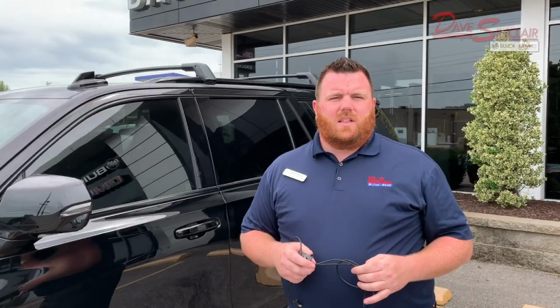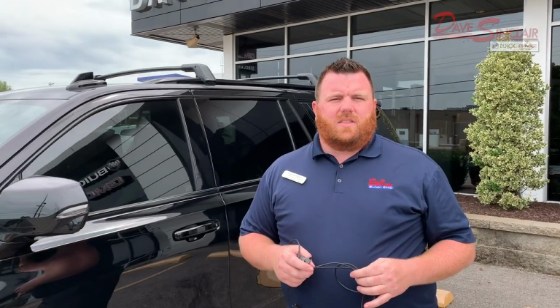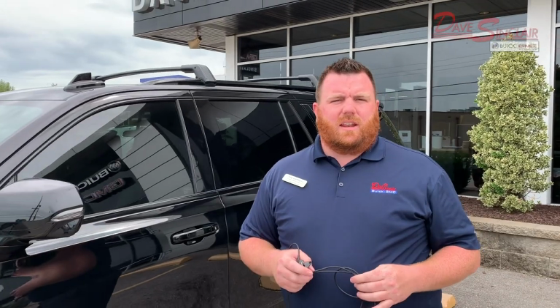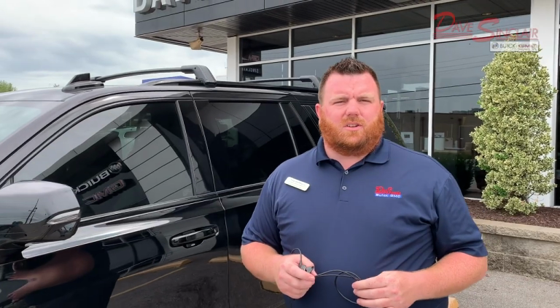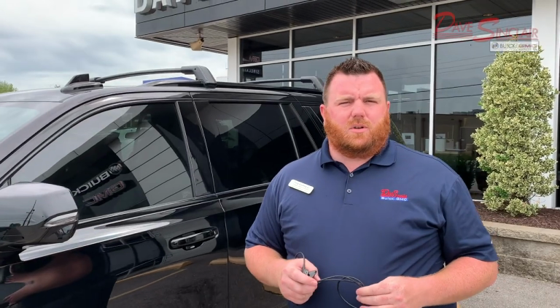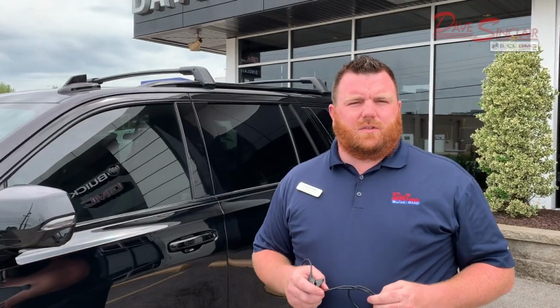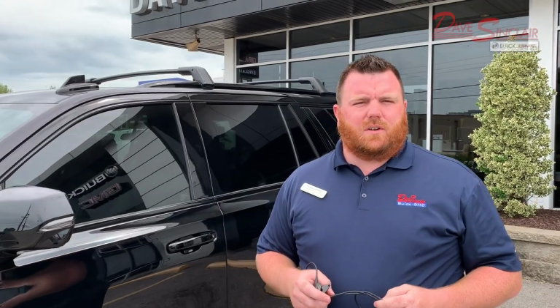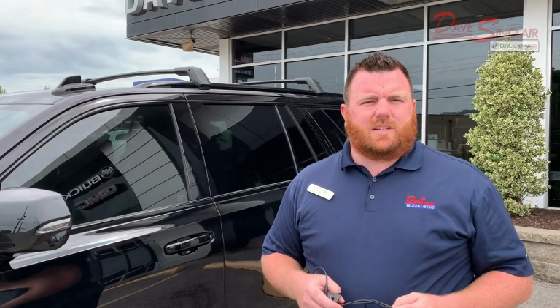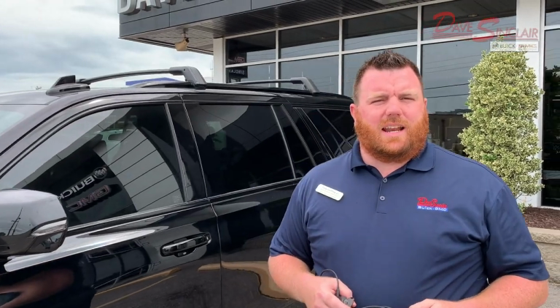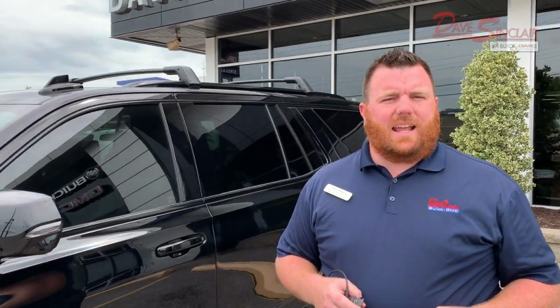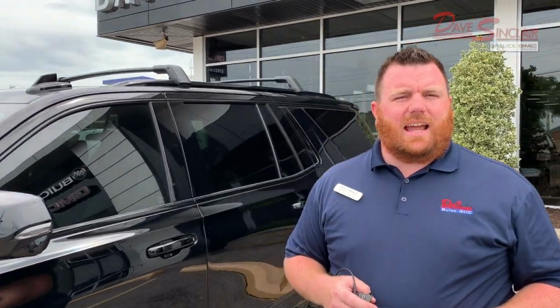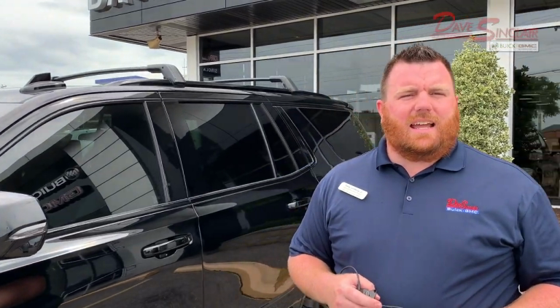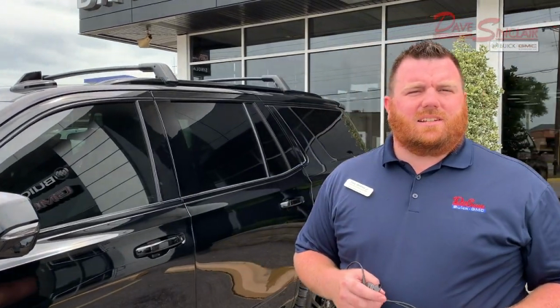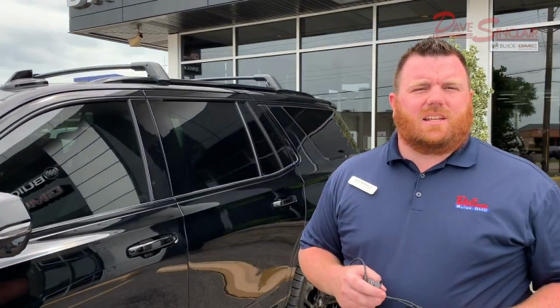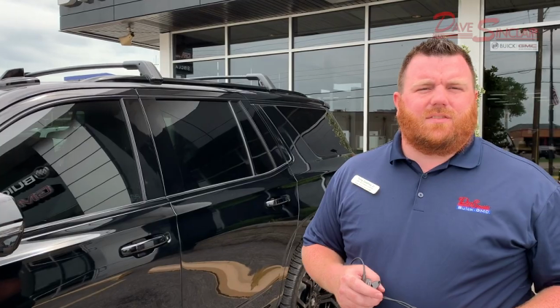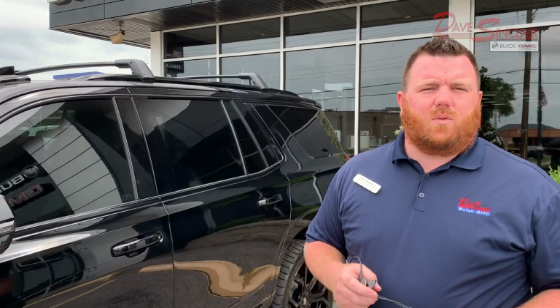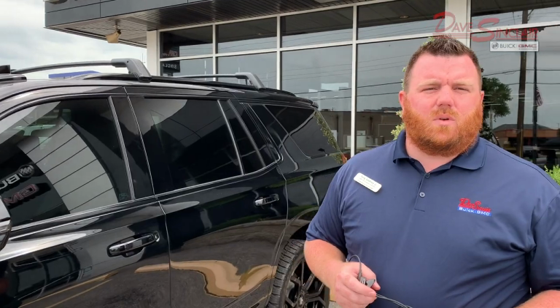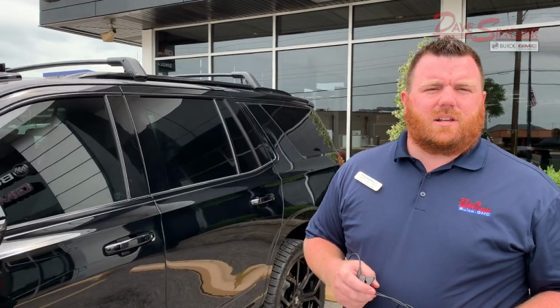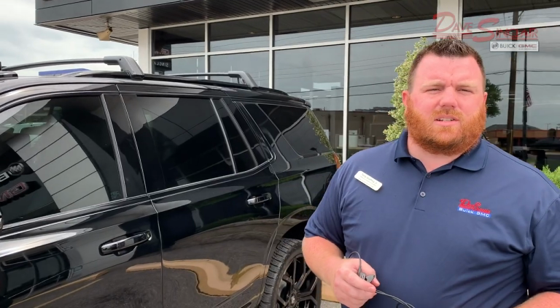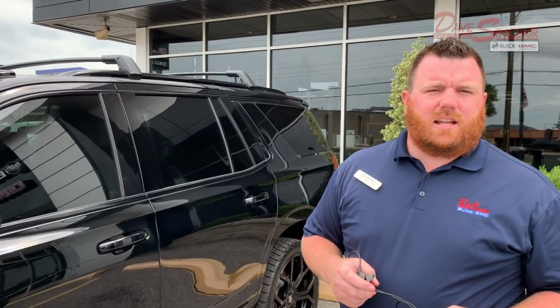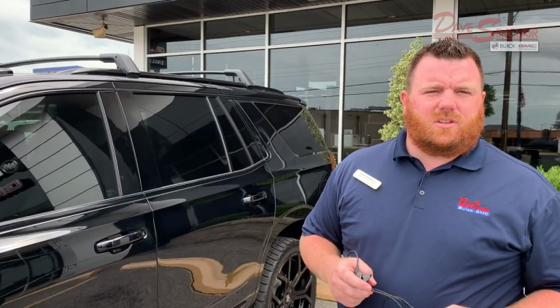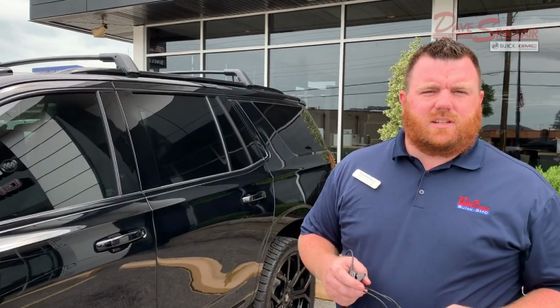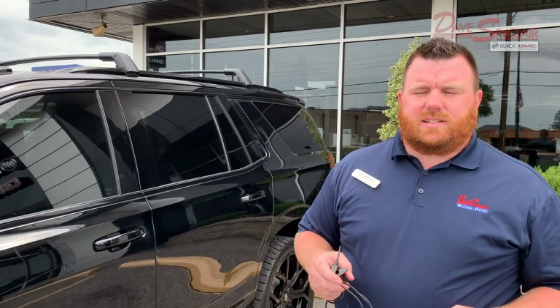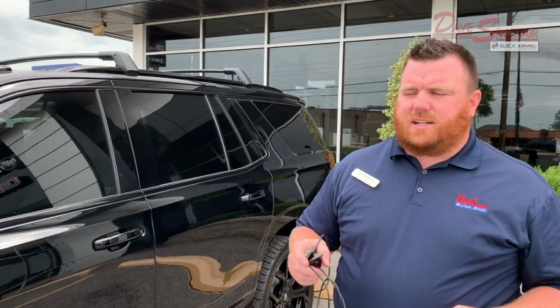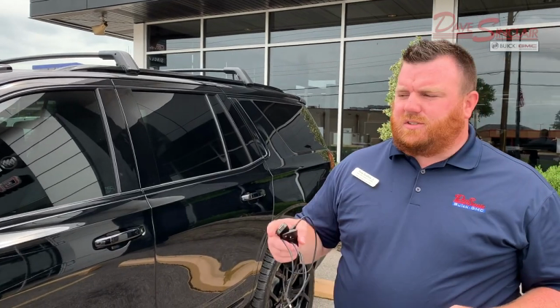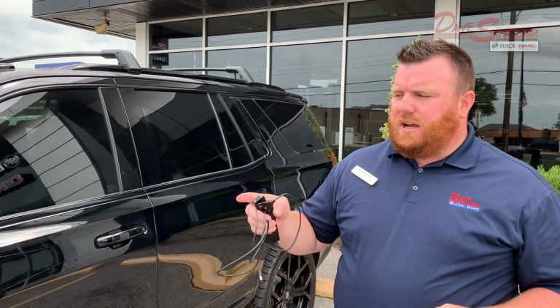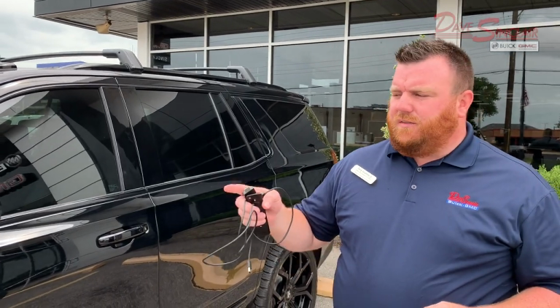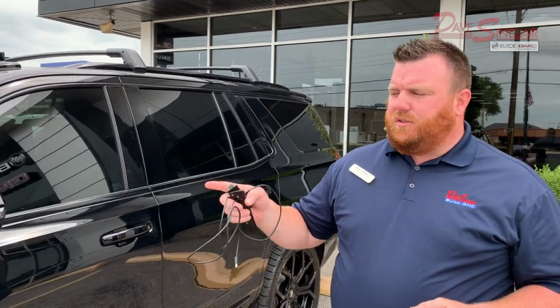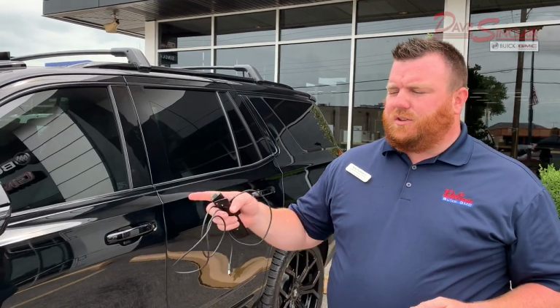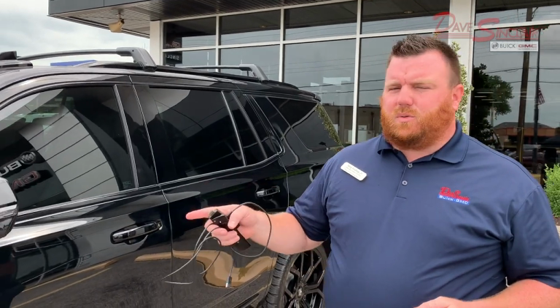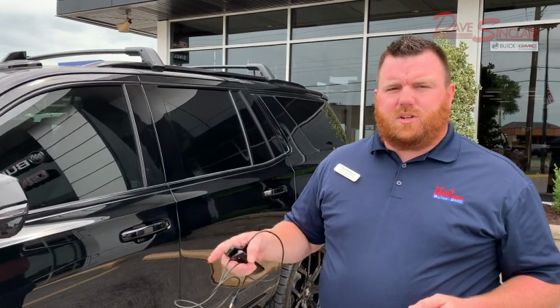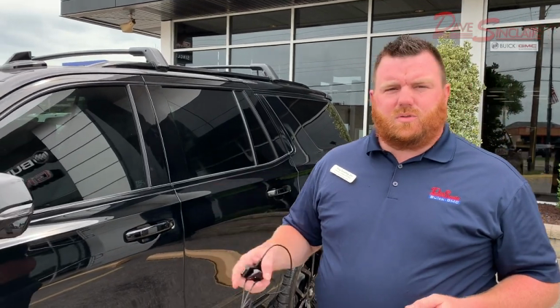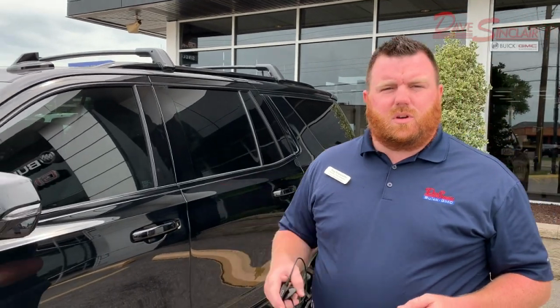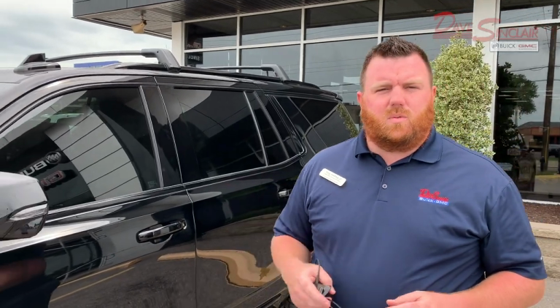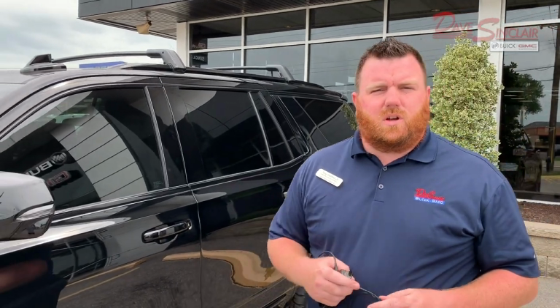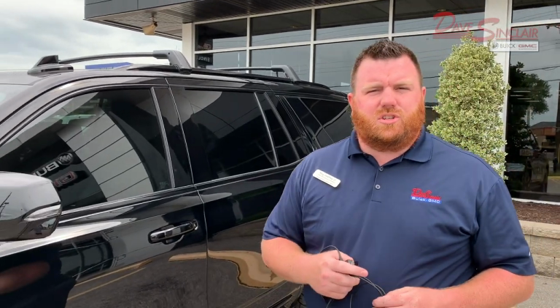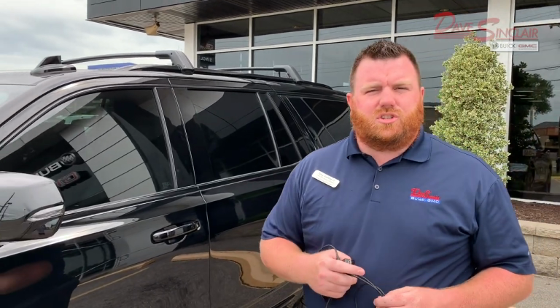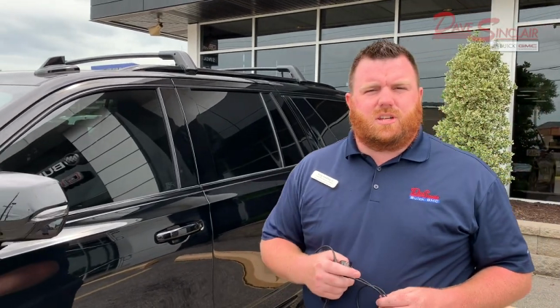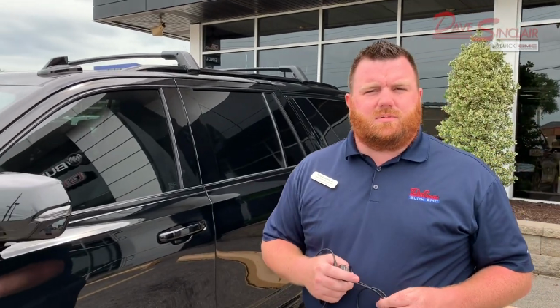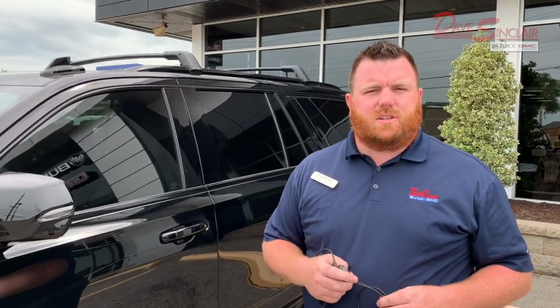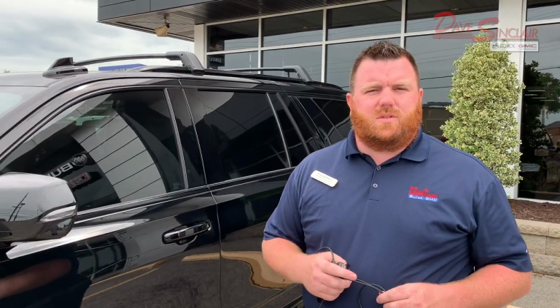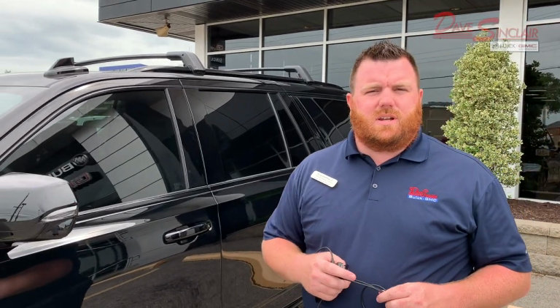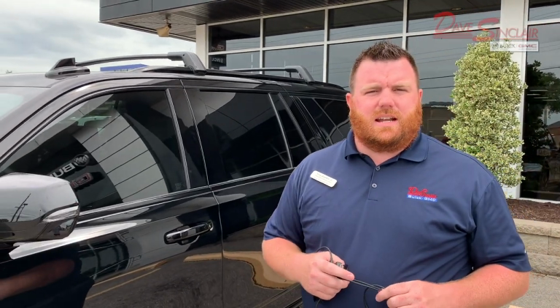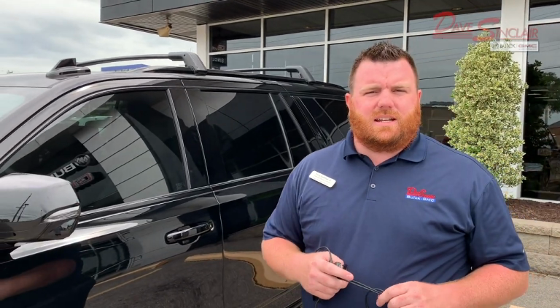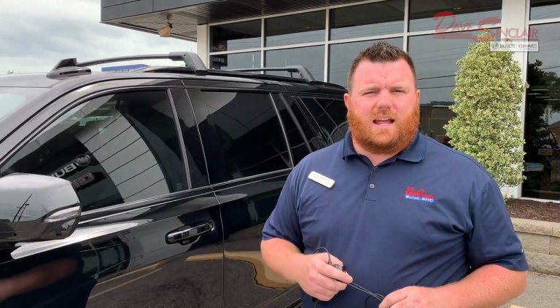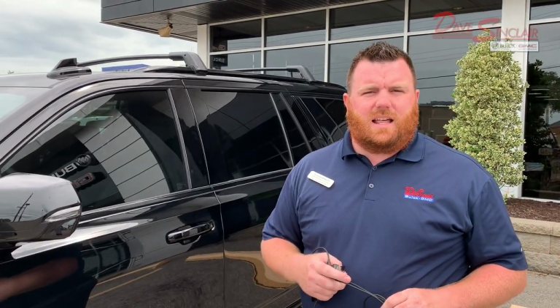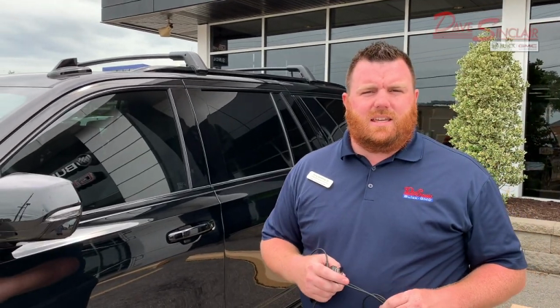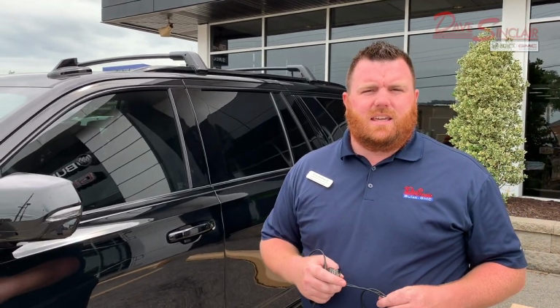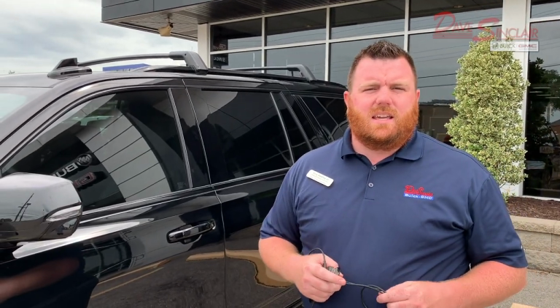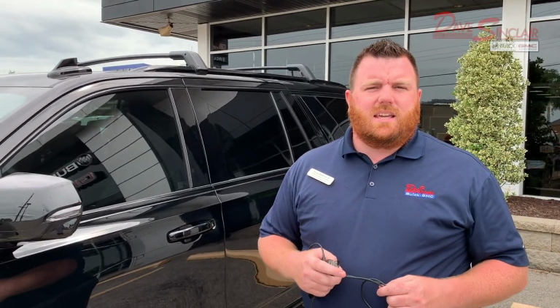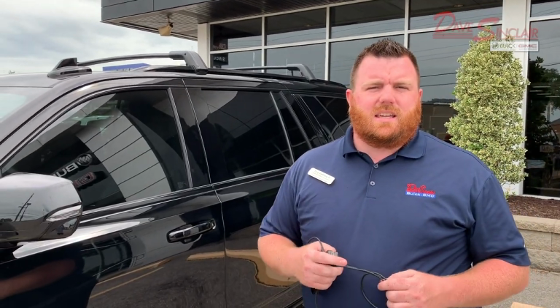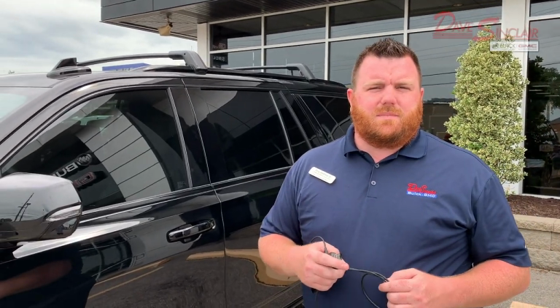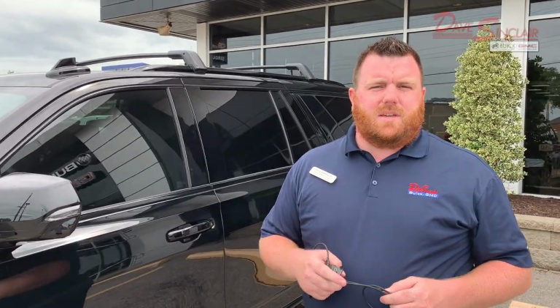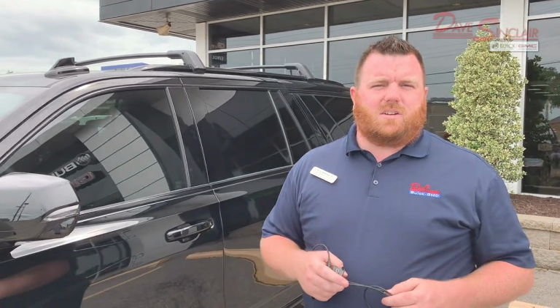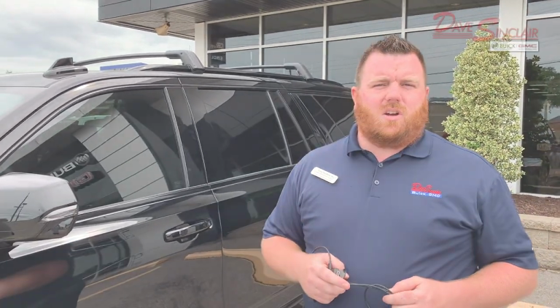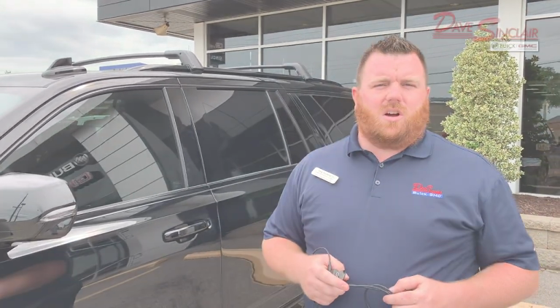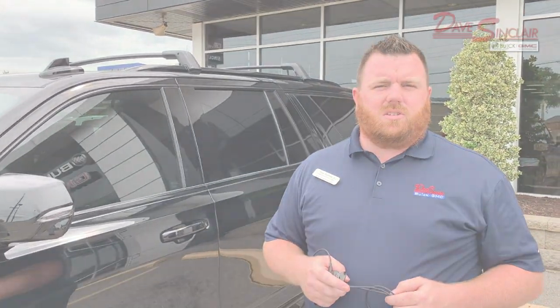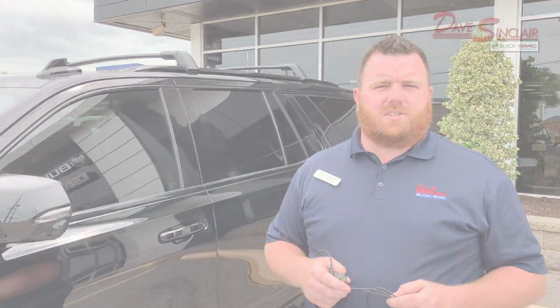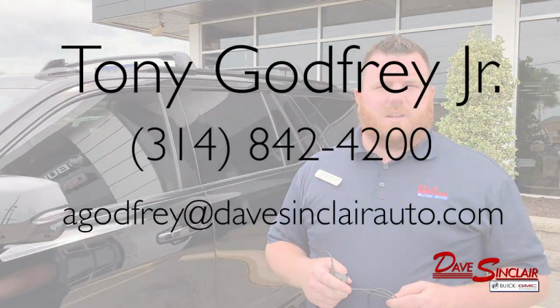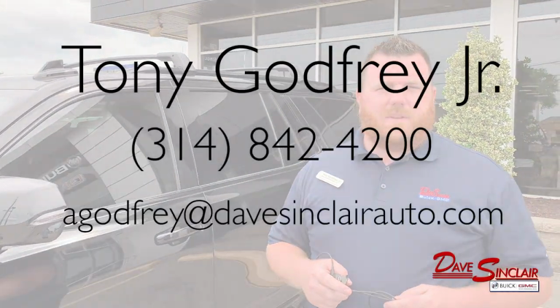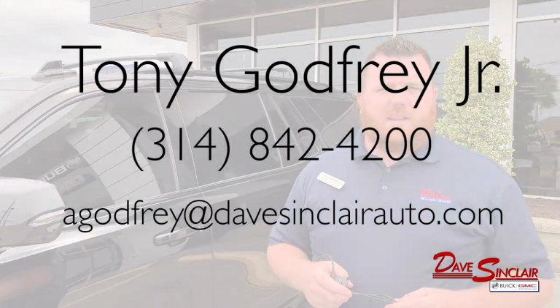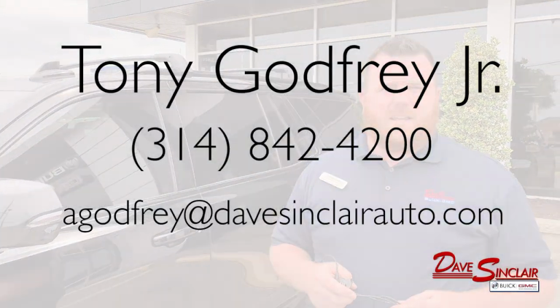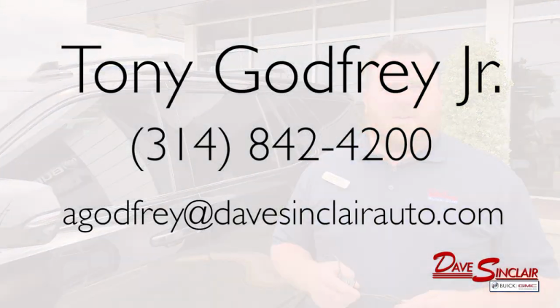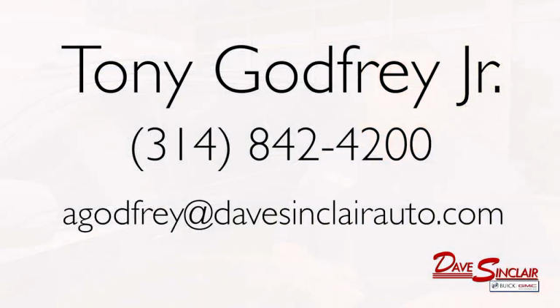That'll do it for today, guys. If you want to schedule a test drive for the 2021 GMC Yukon Denali, give me a call or send me an email.